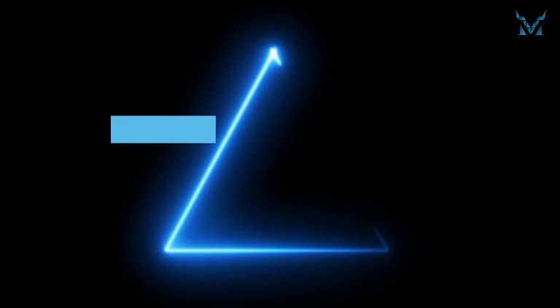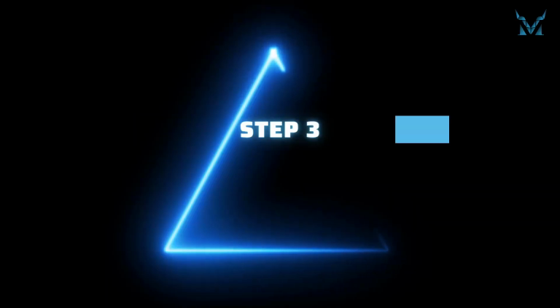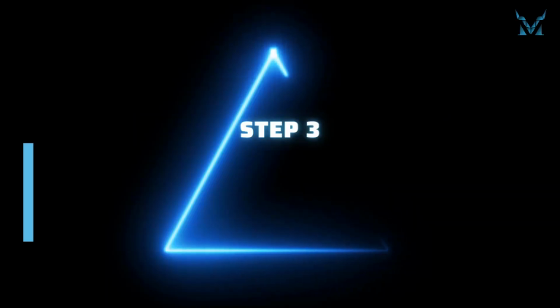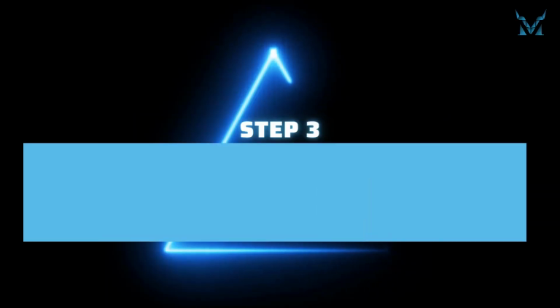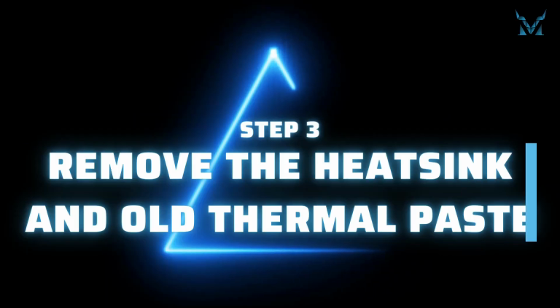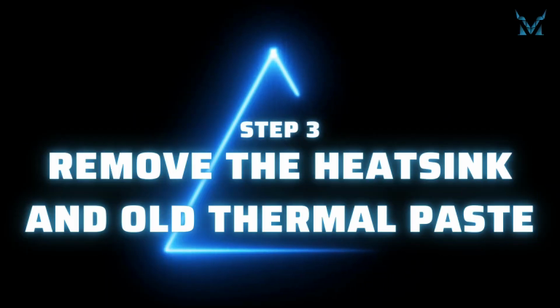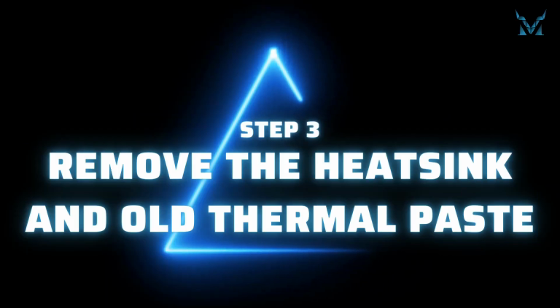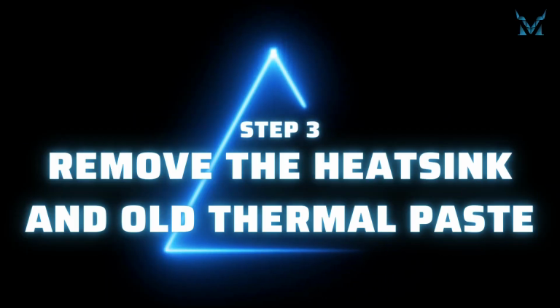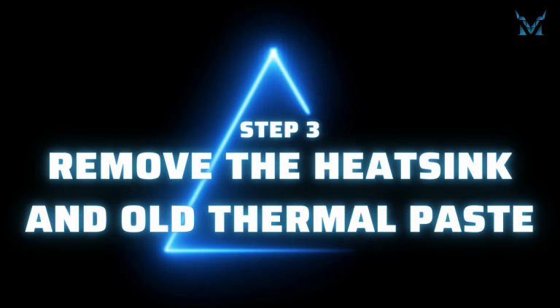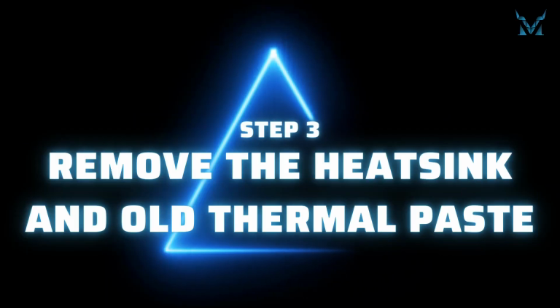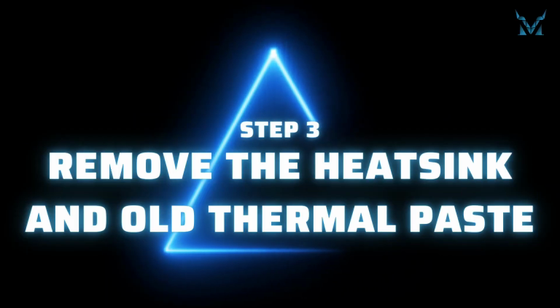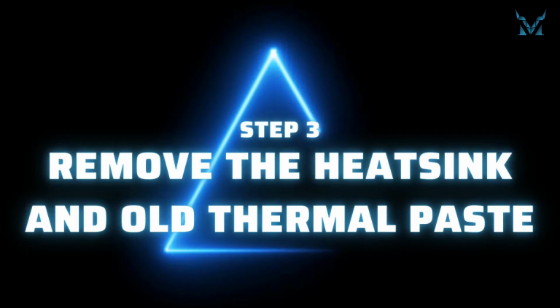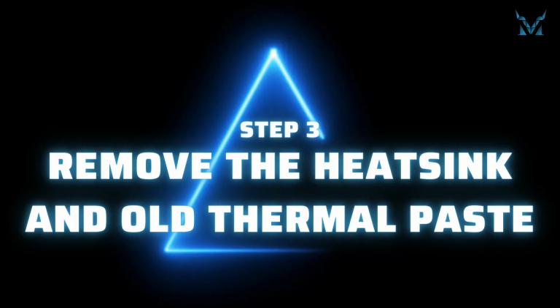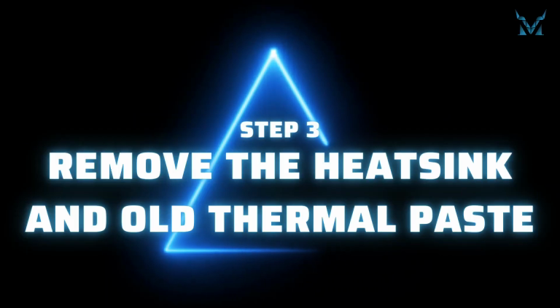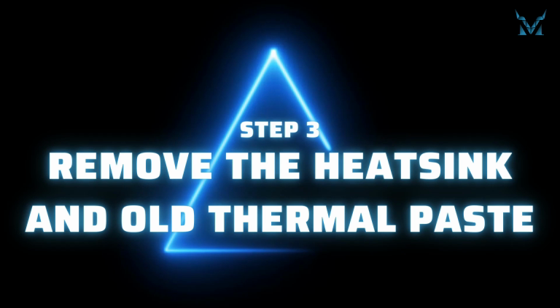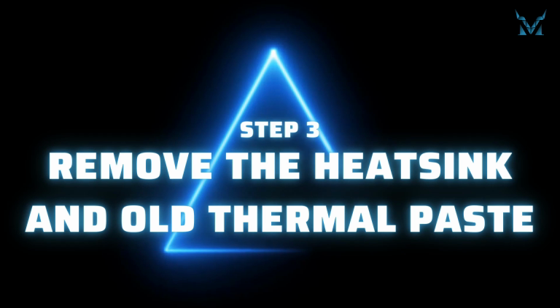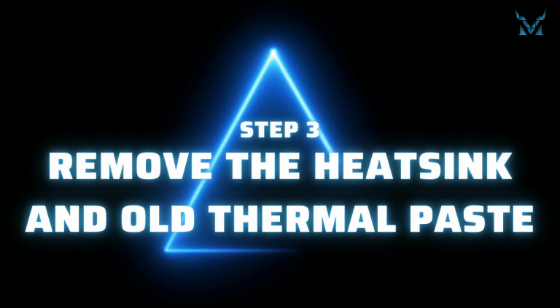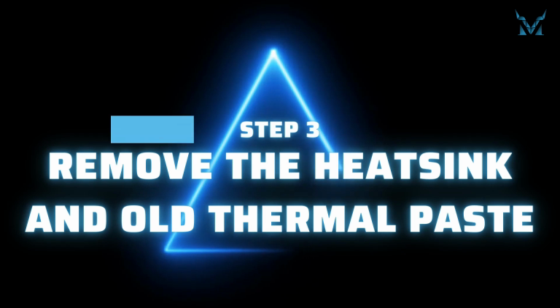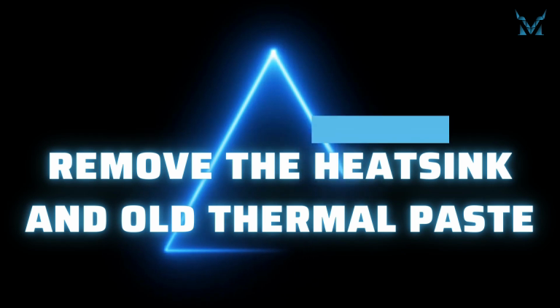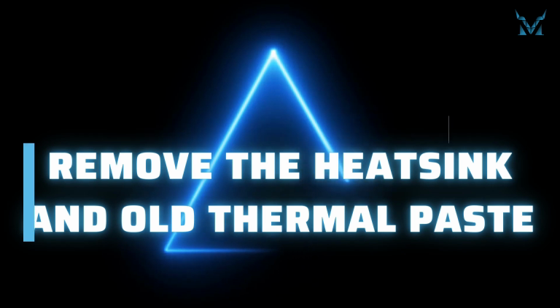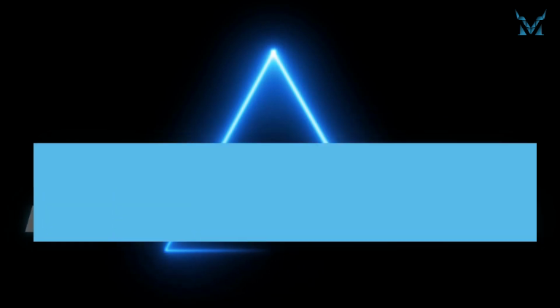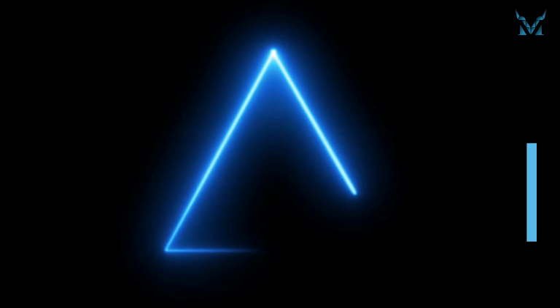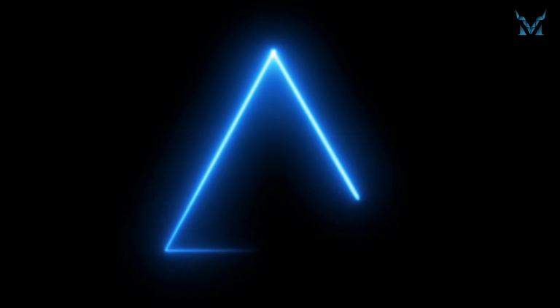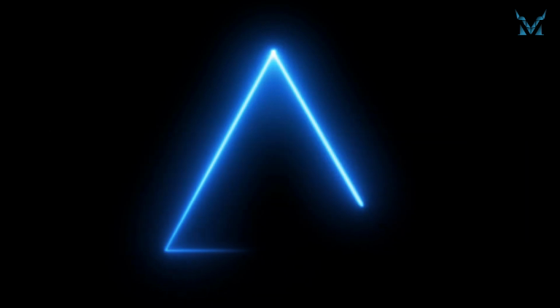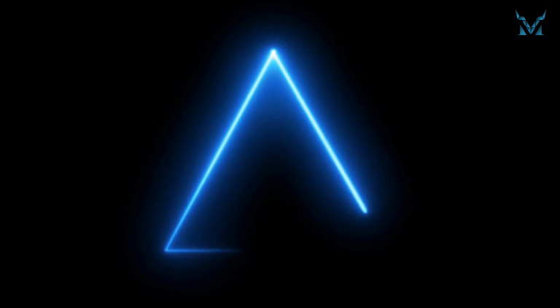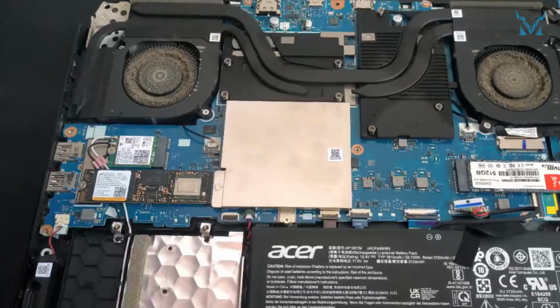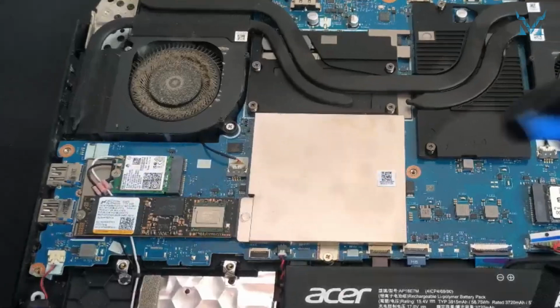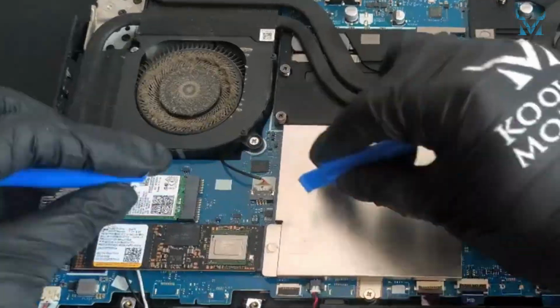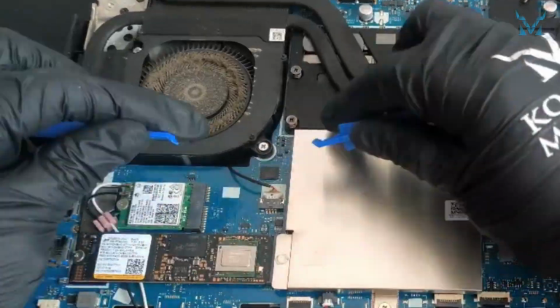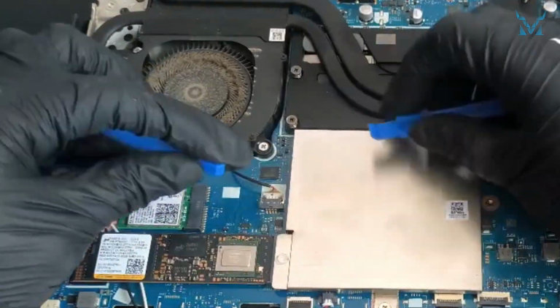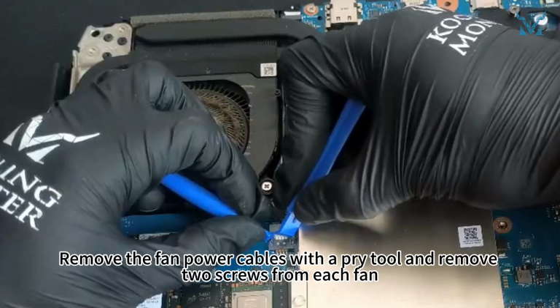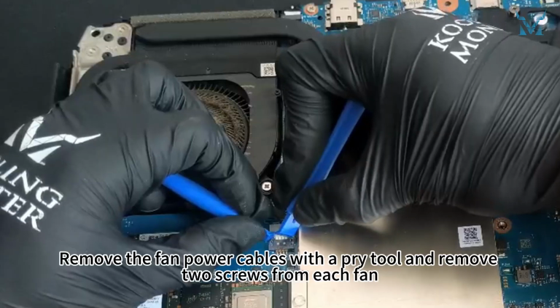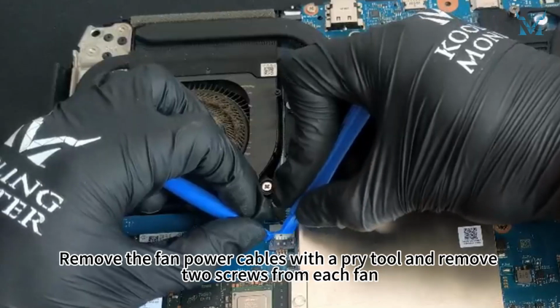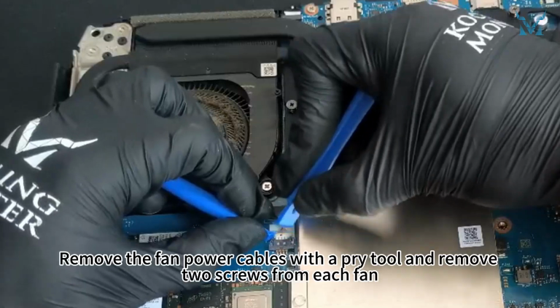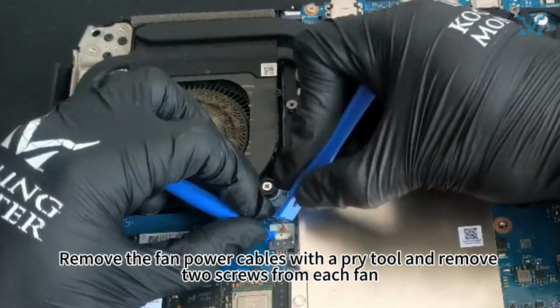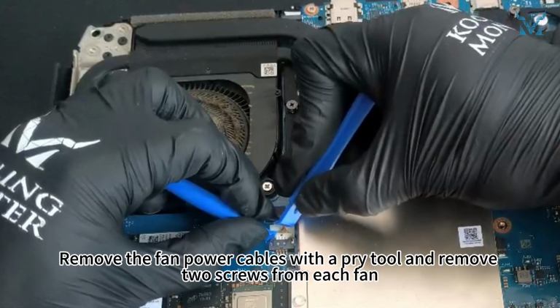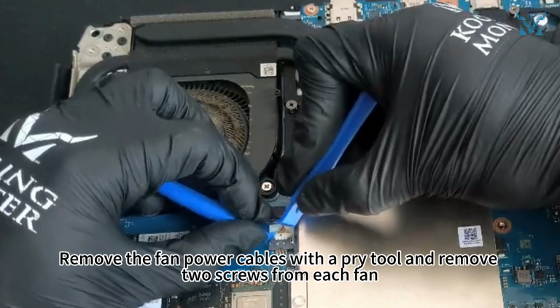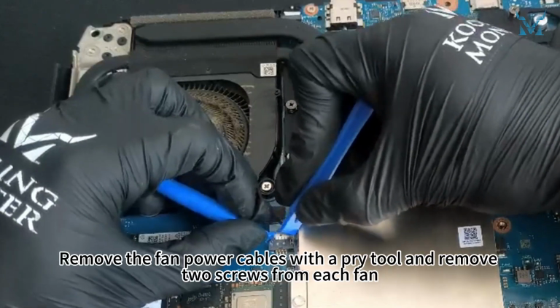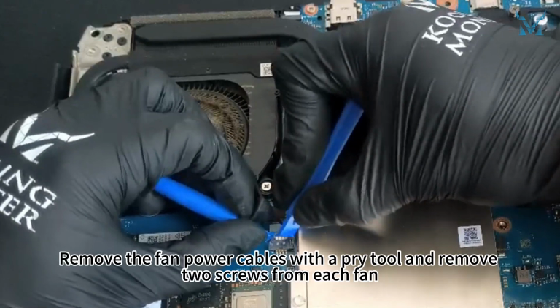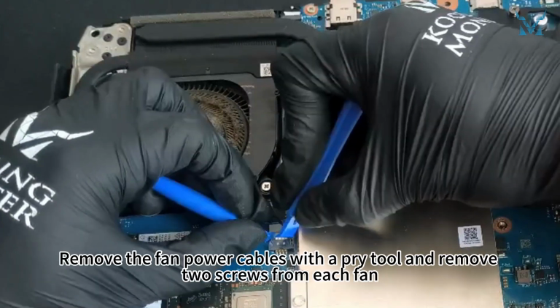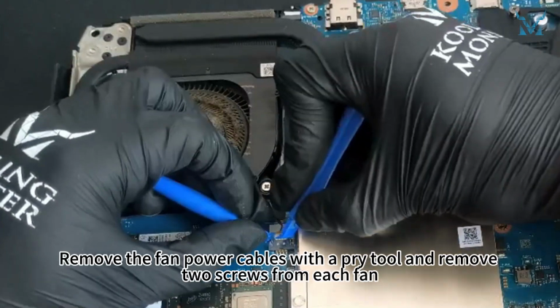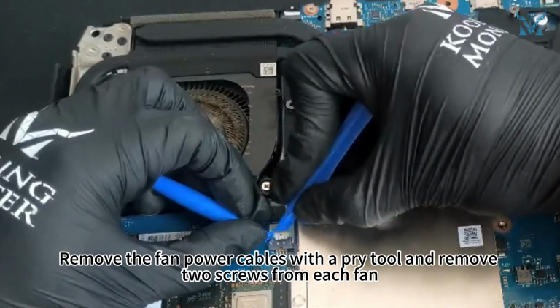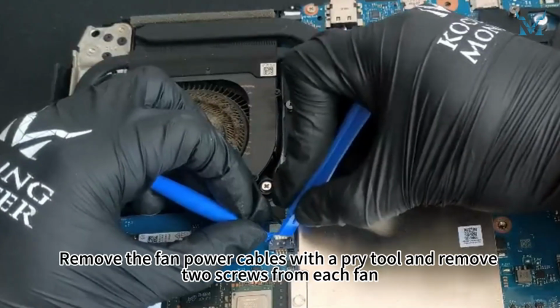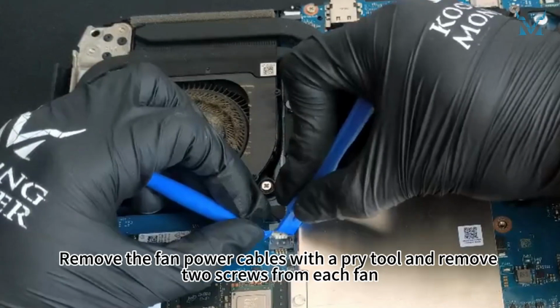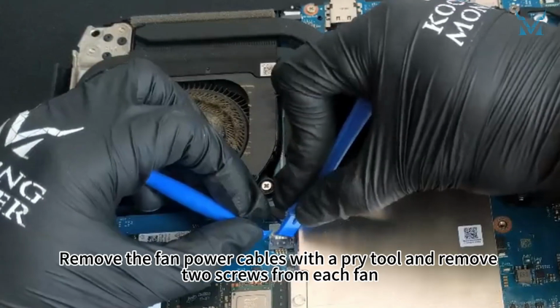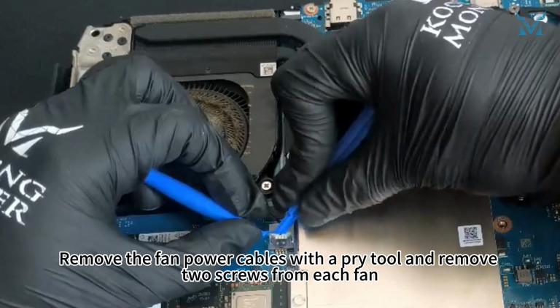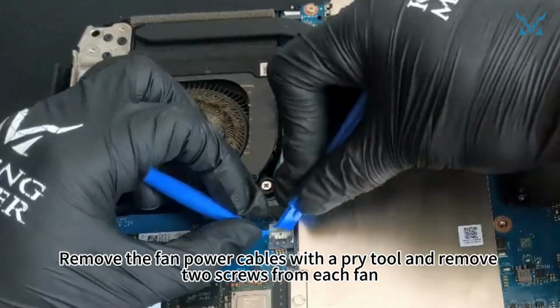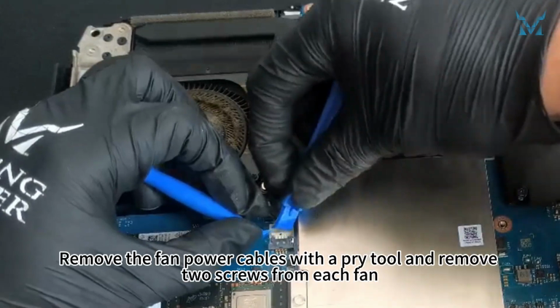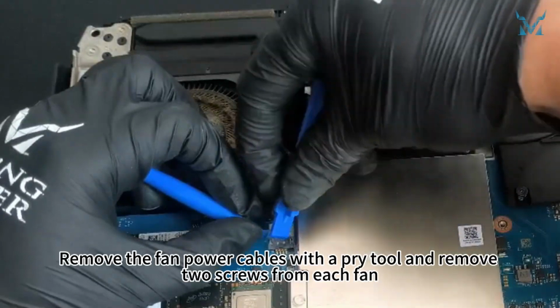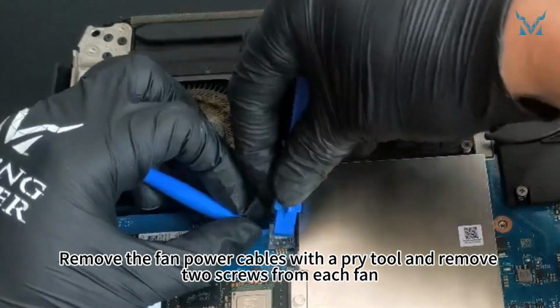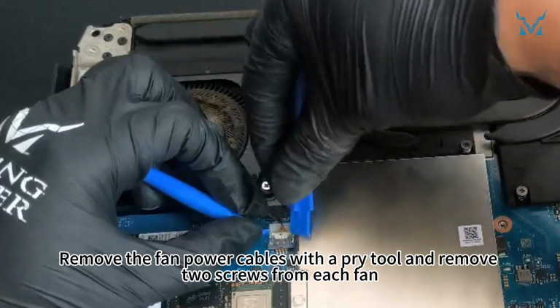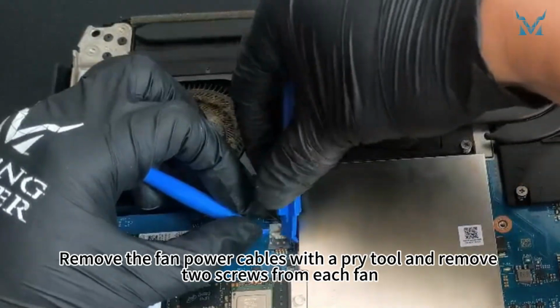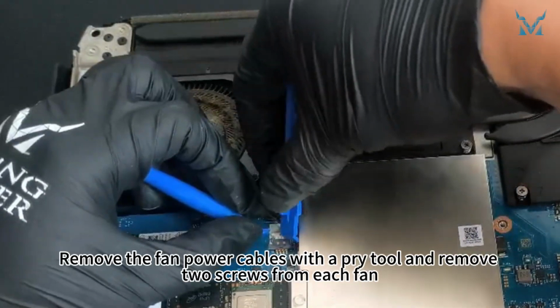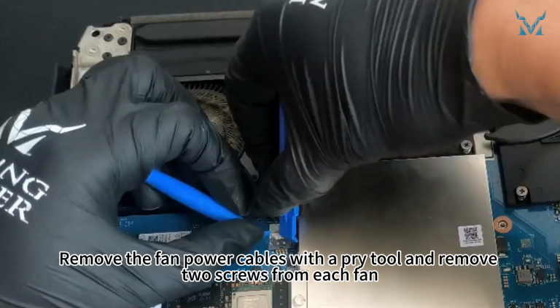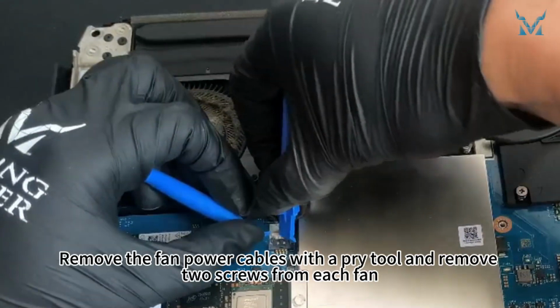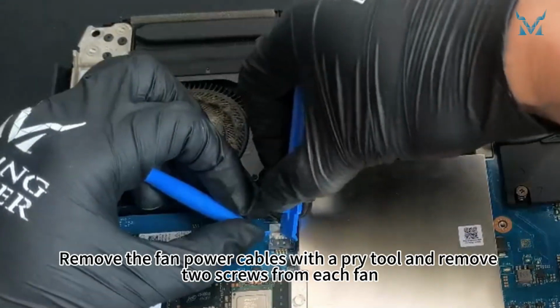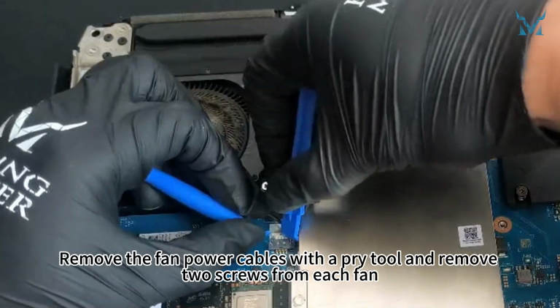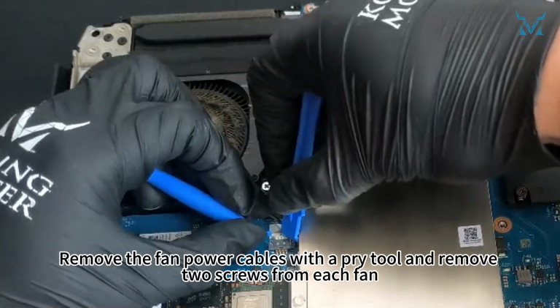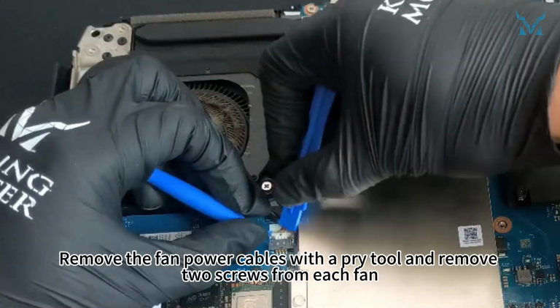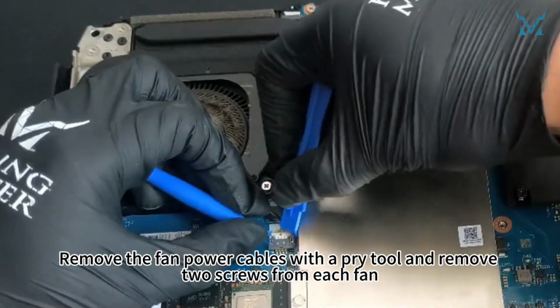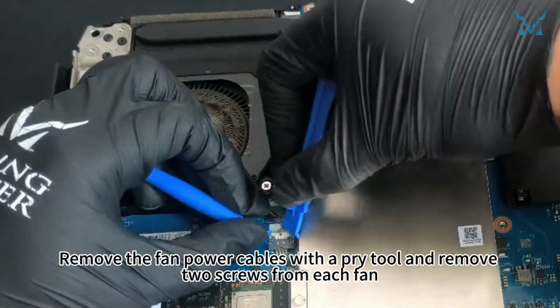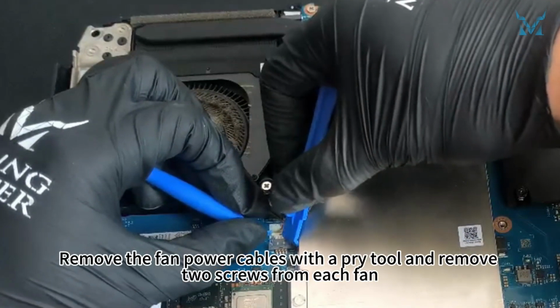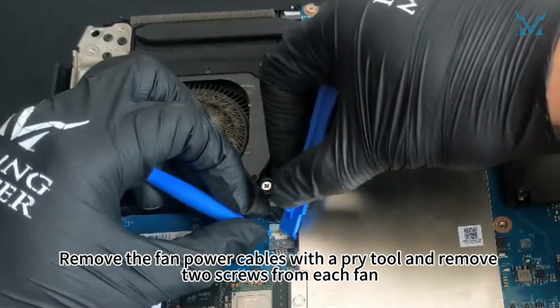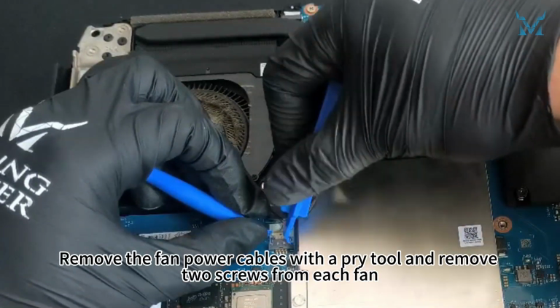Step 3: Remove the heatsink and old thermal paste. Remove the fan power cables with a pry tool and remove two screws from each fan.